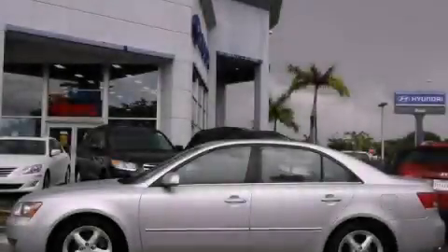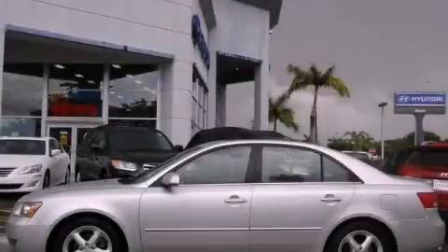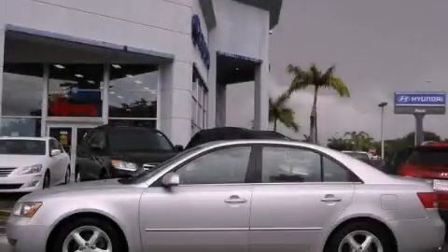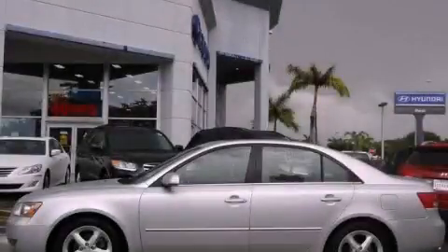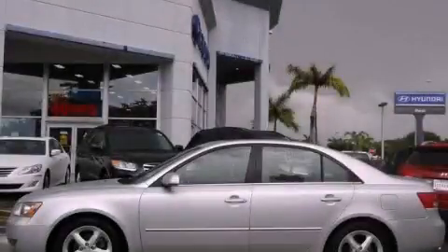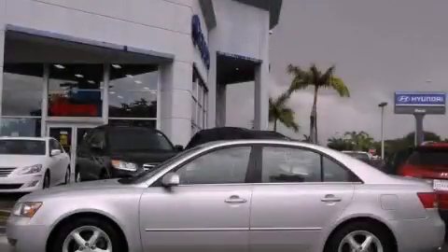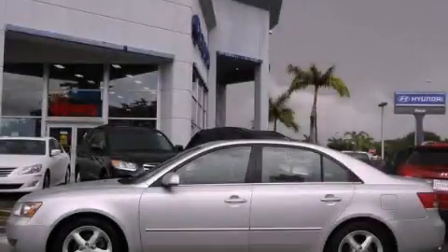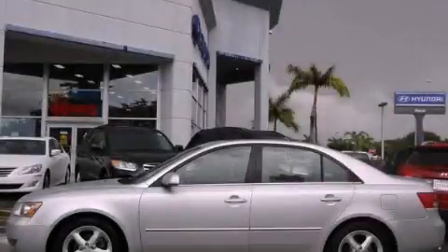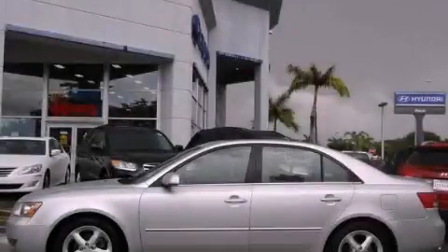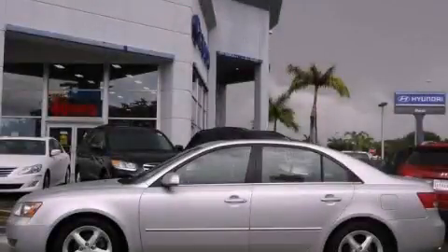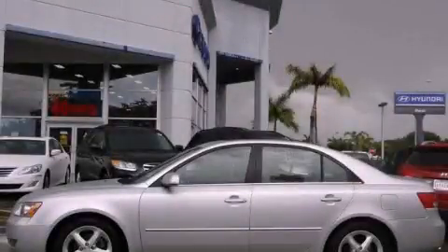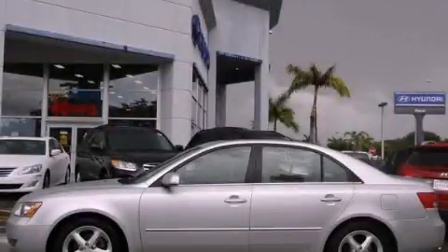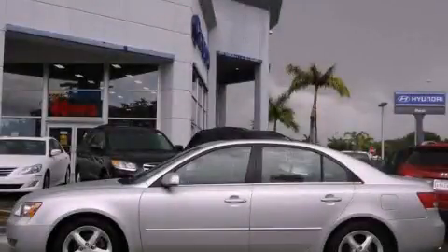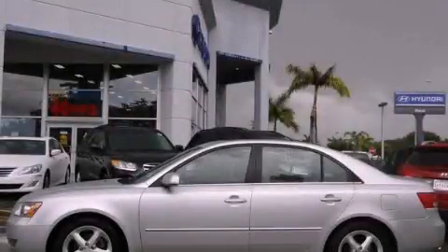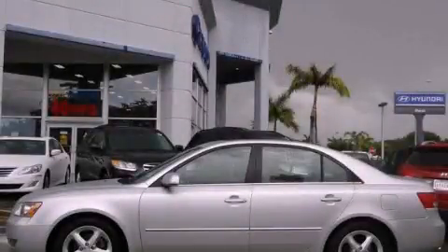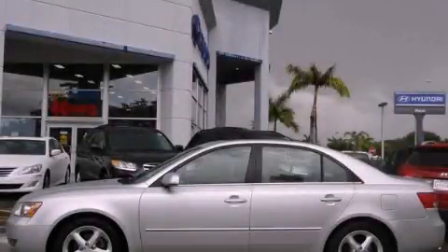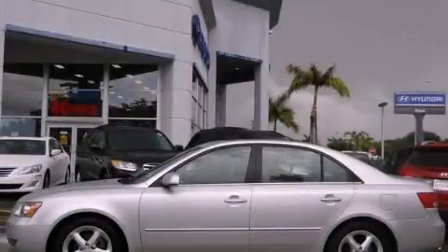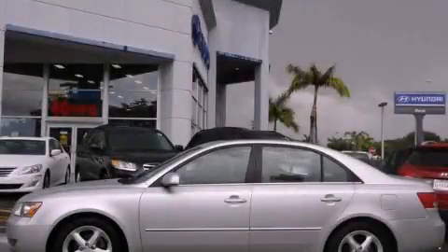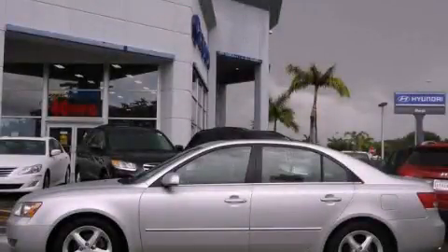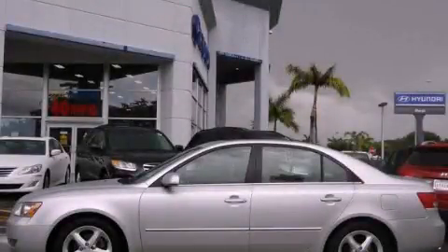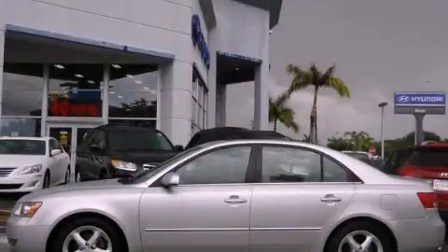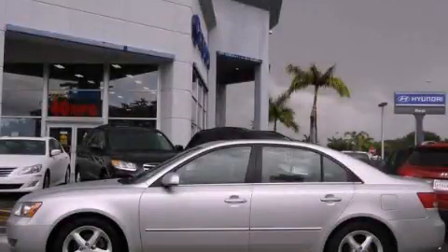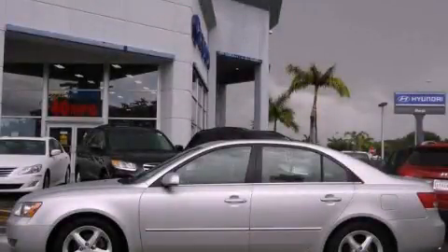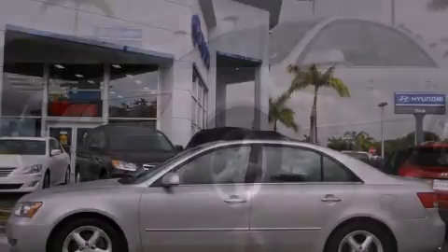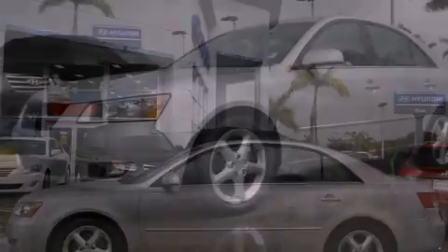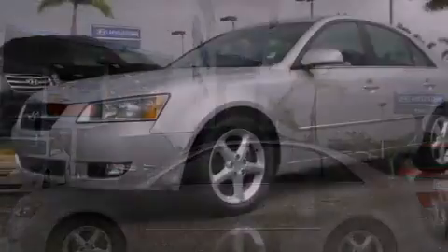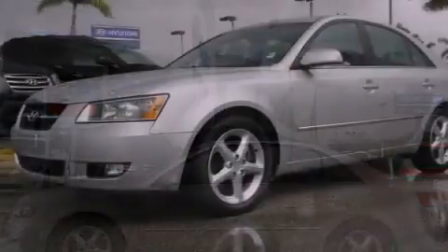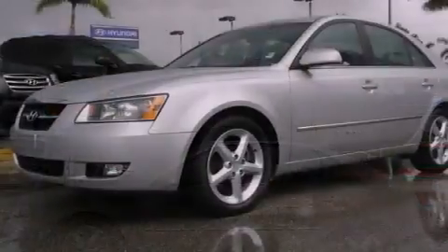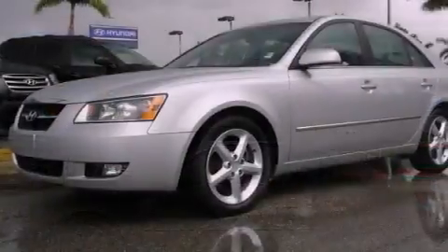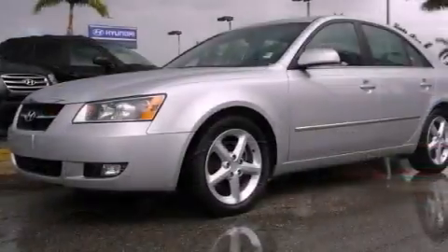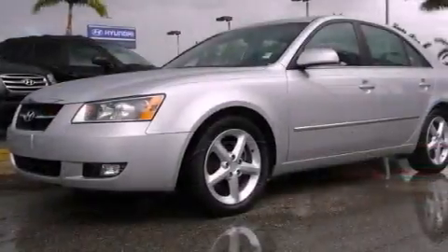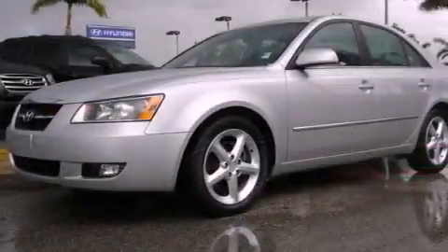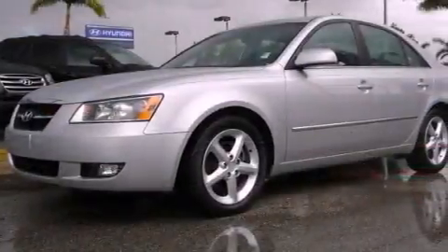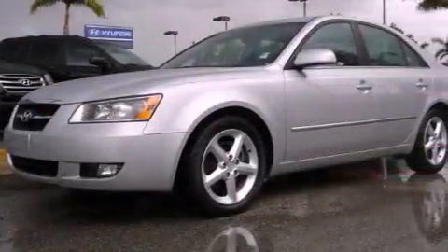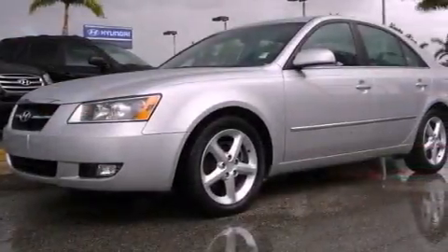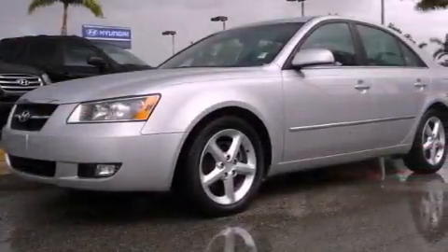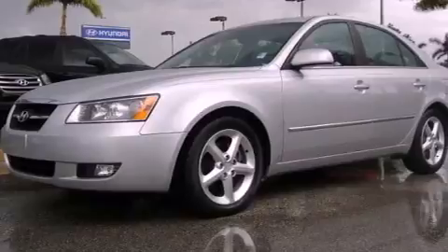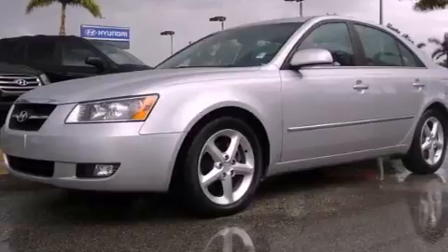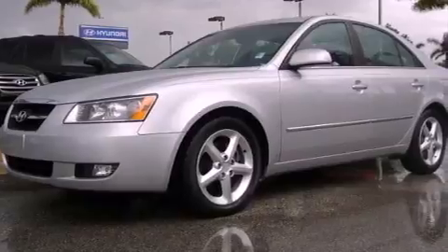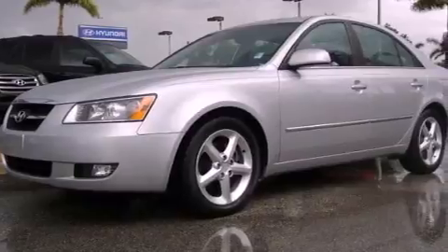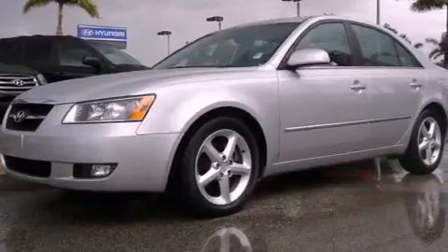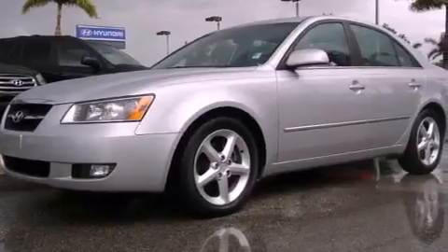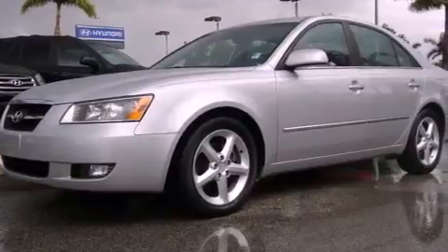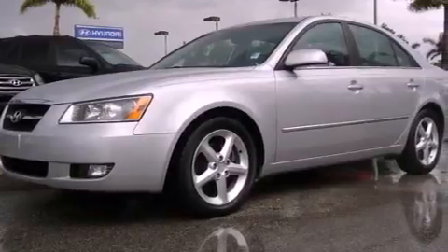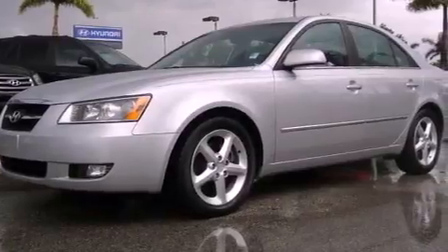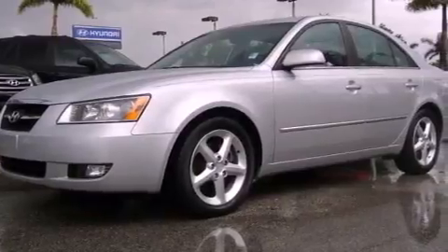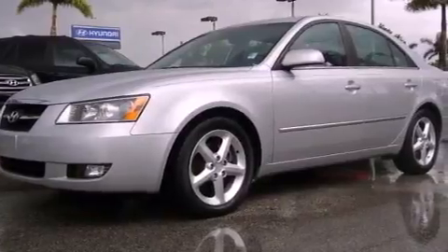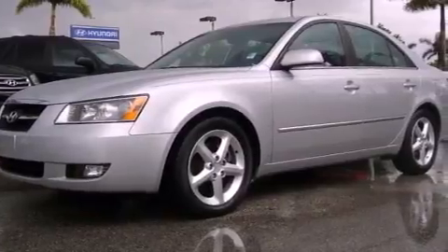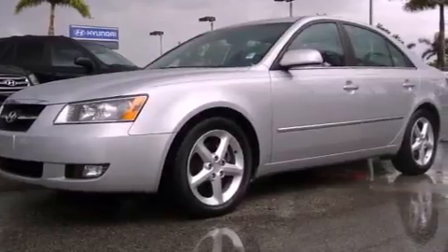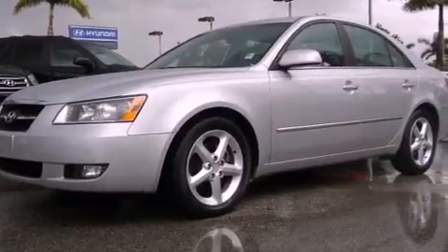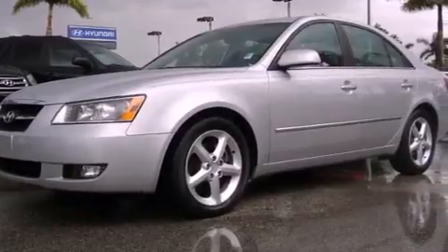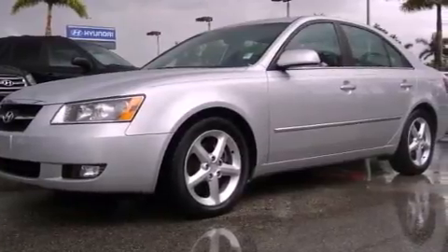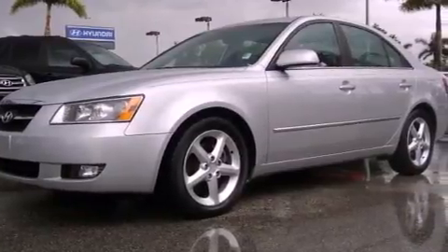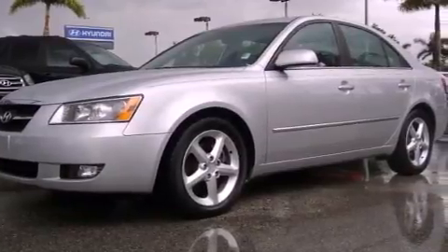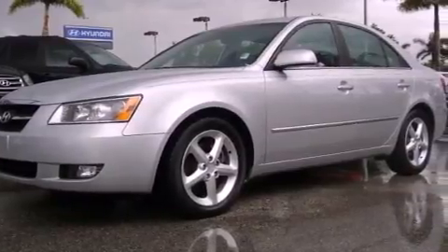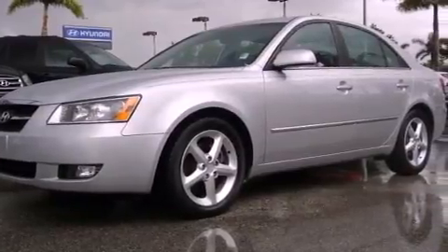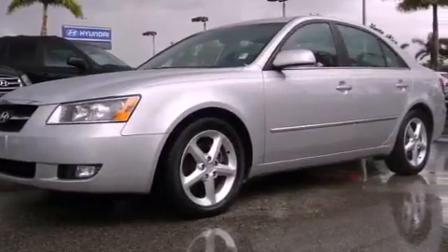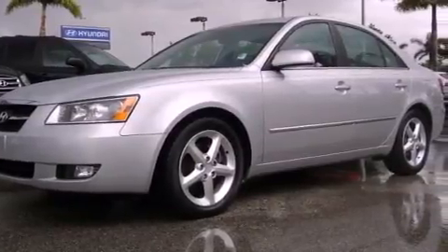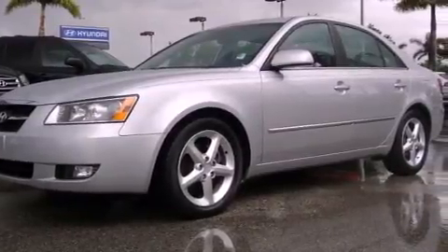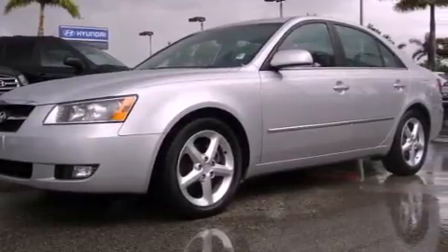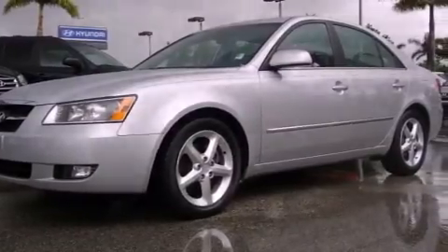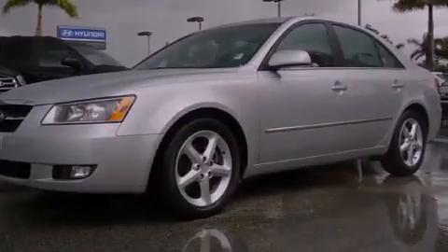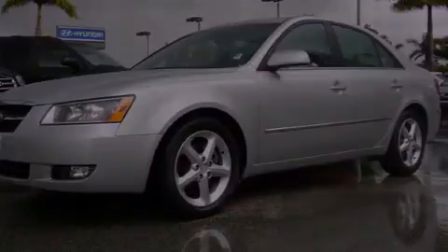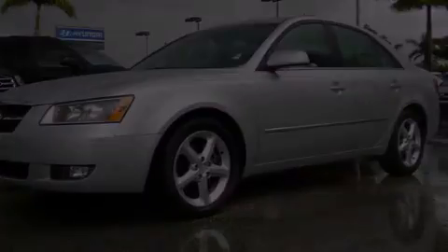This is a certified pre-owned 2007 Hyundai Sonata. It features a six-cylinder engine and an automatic transmission.